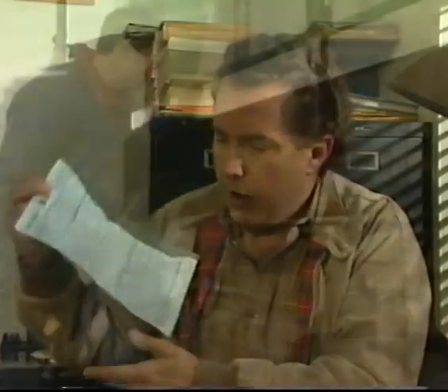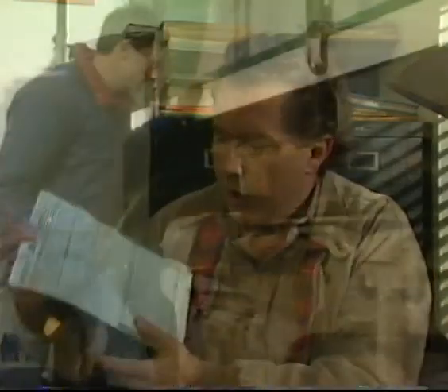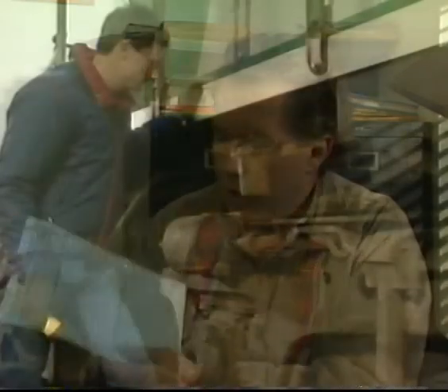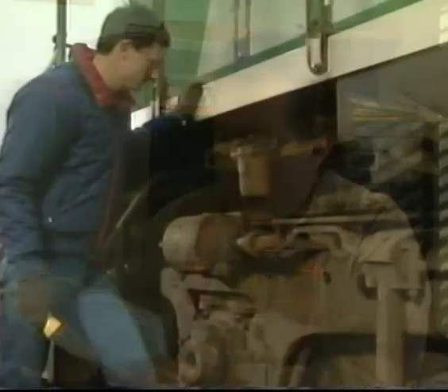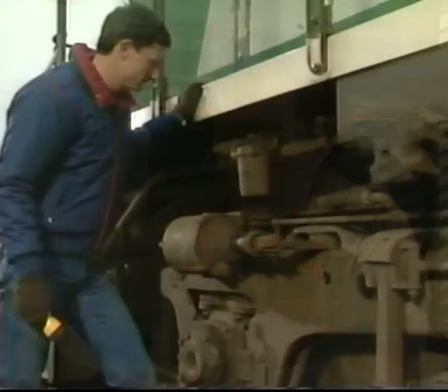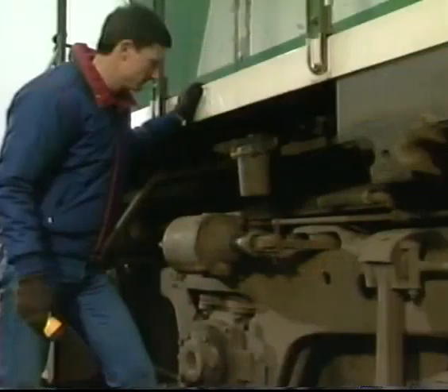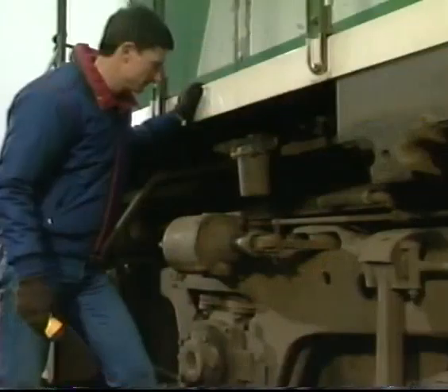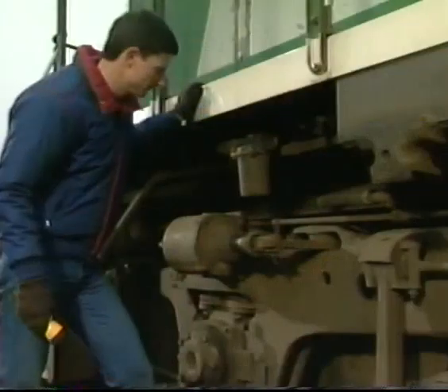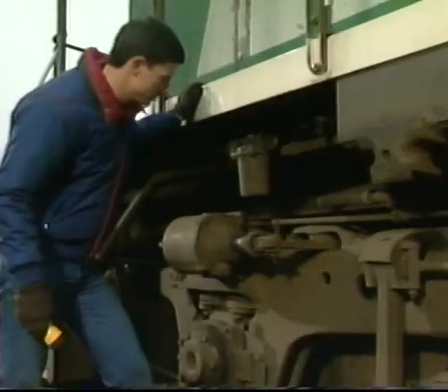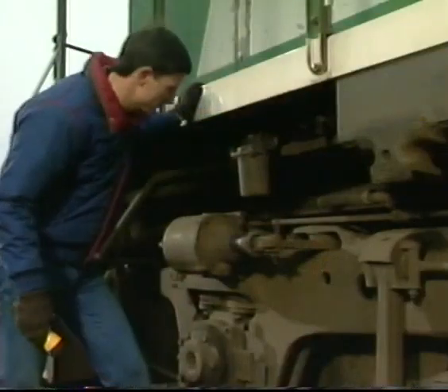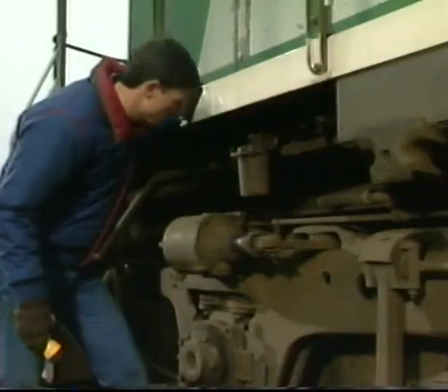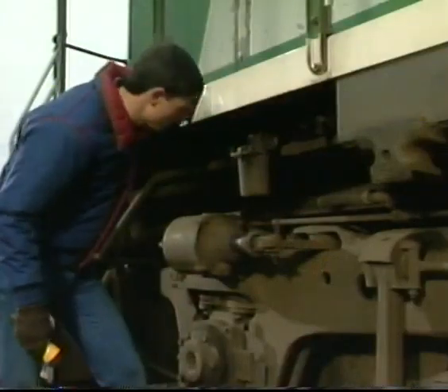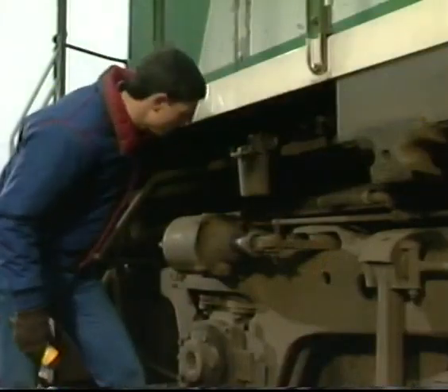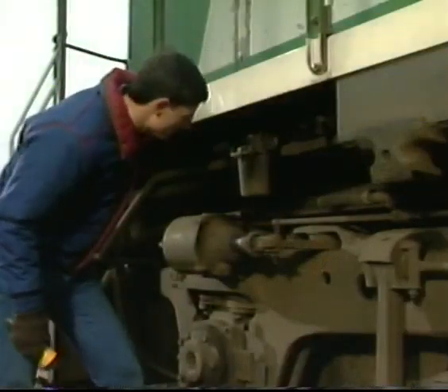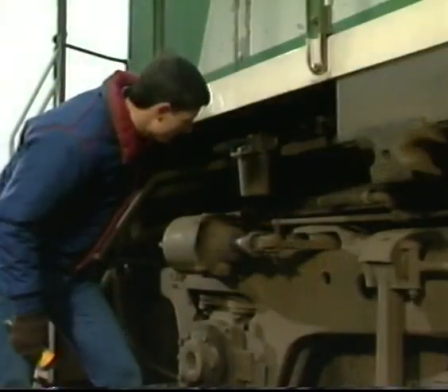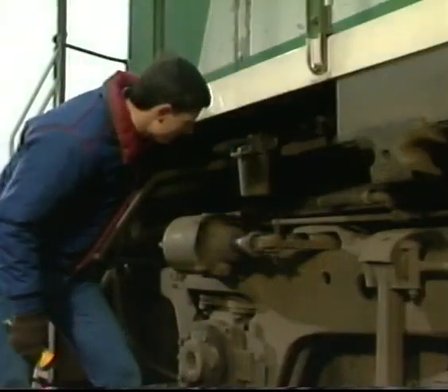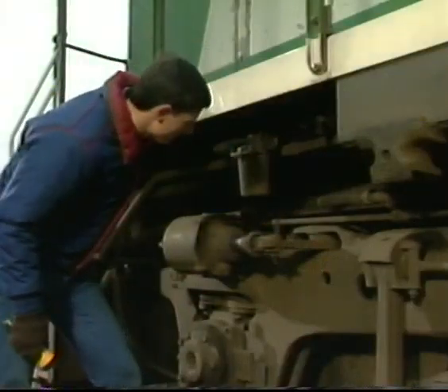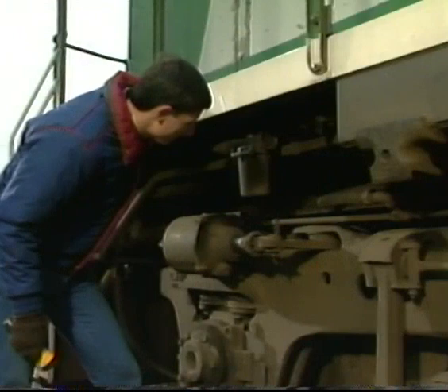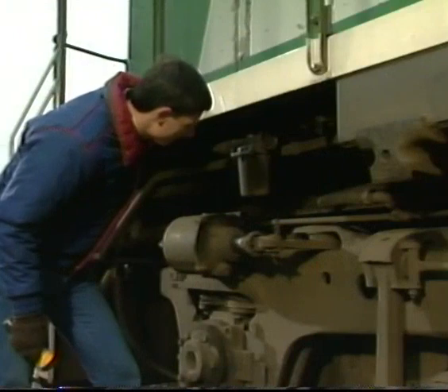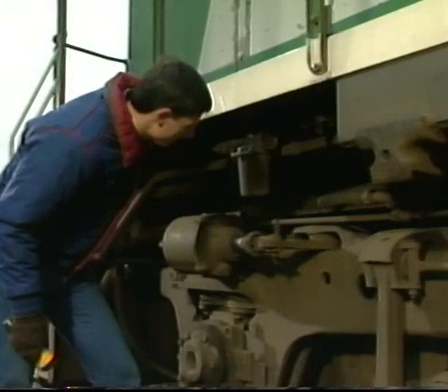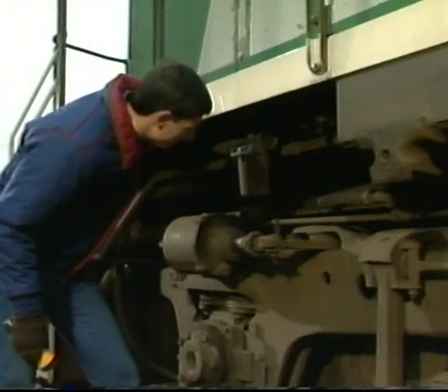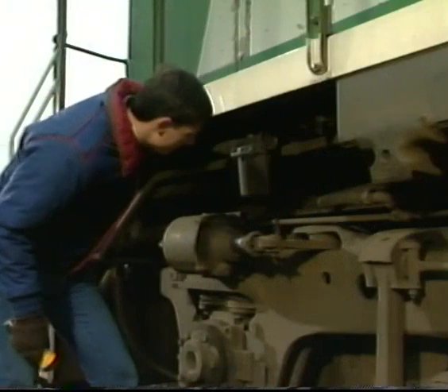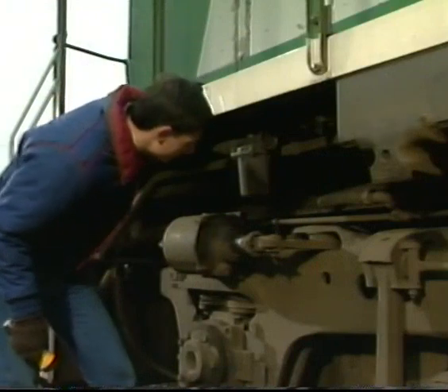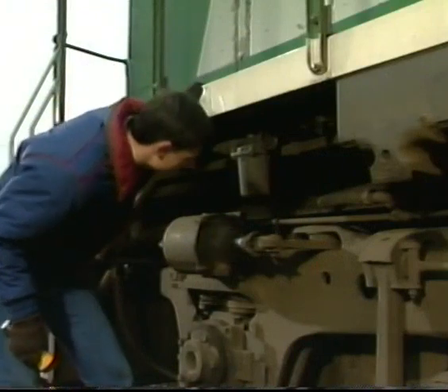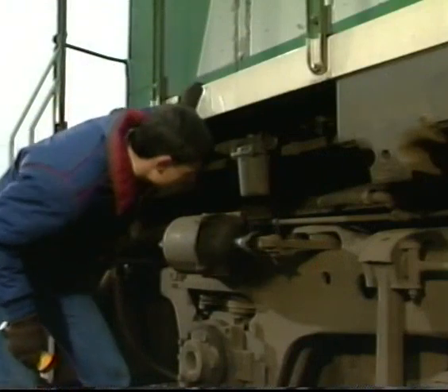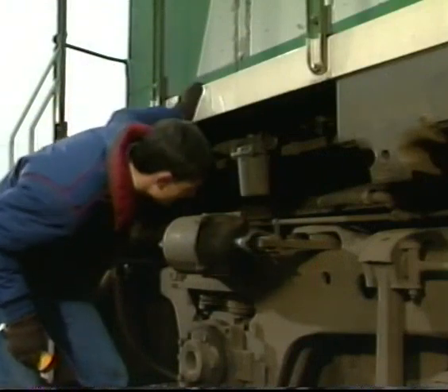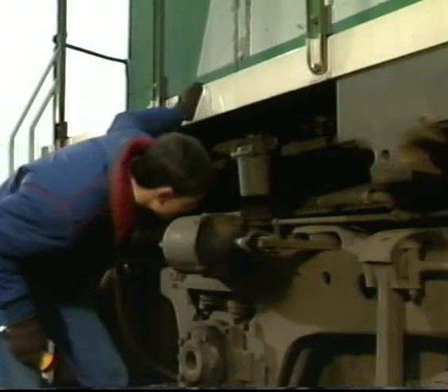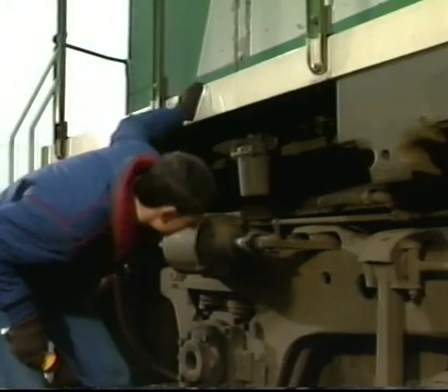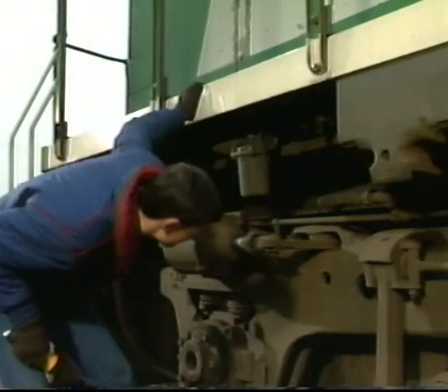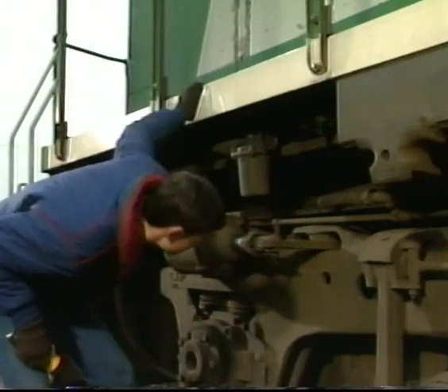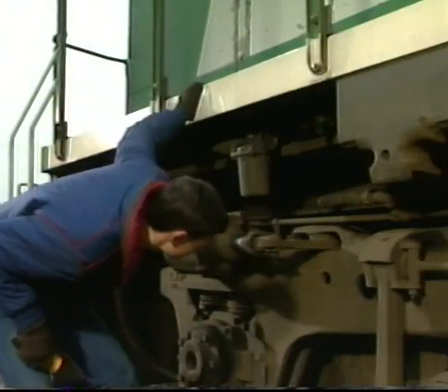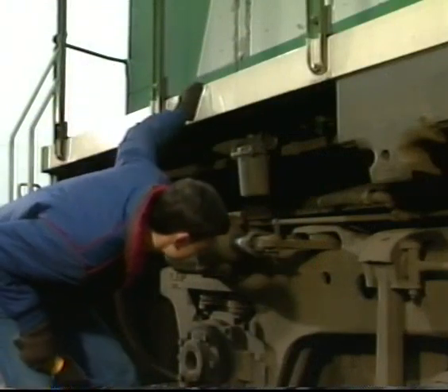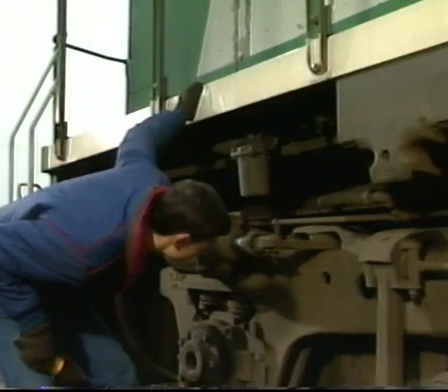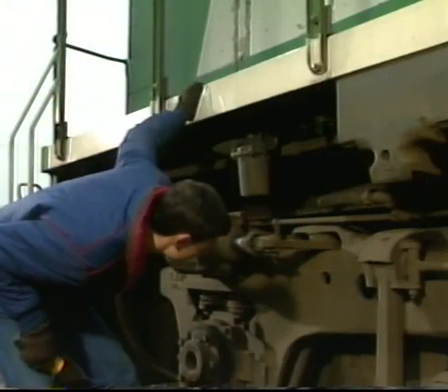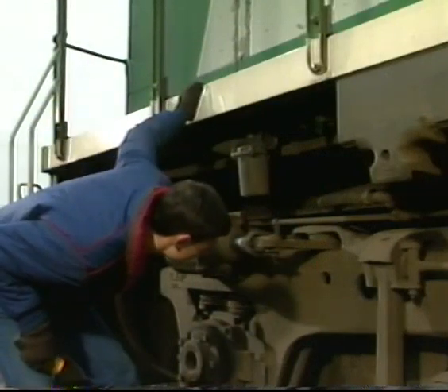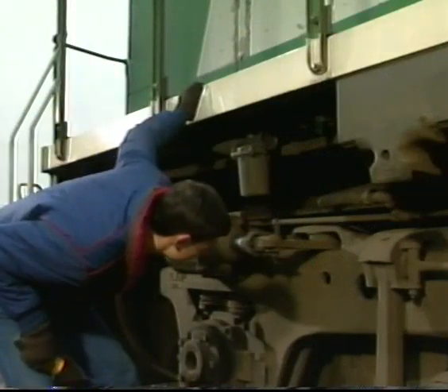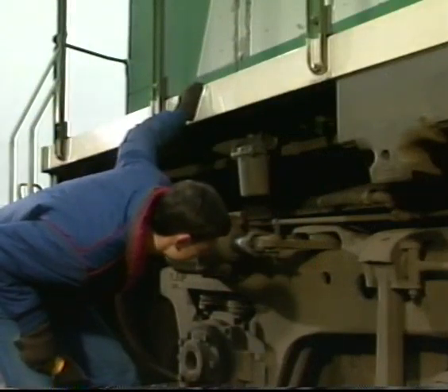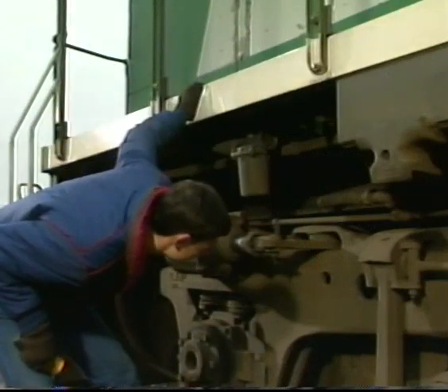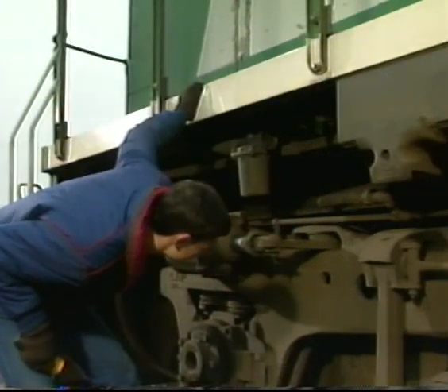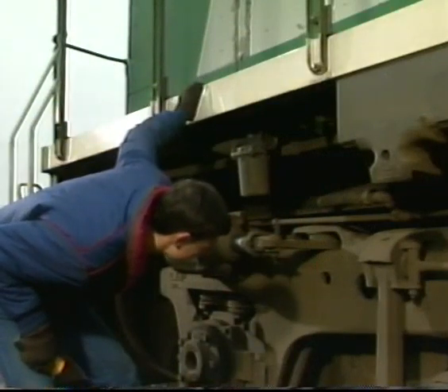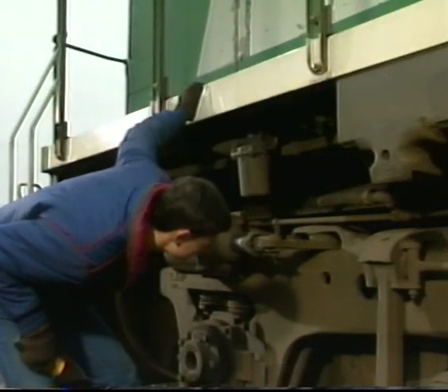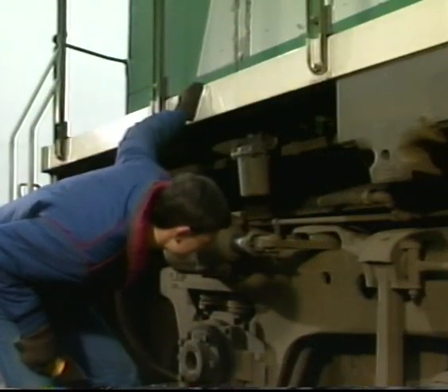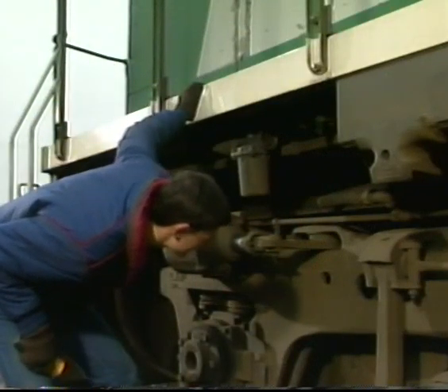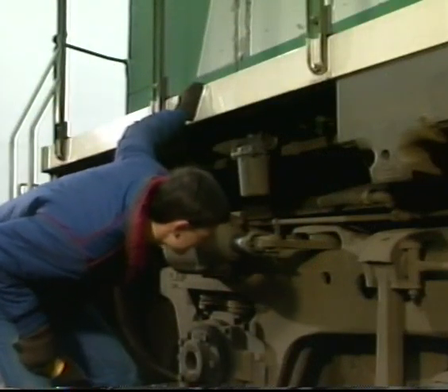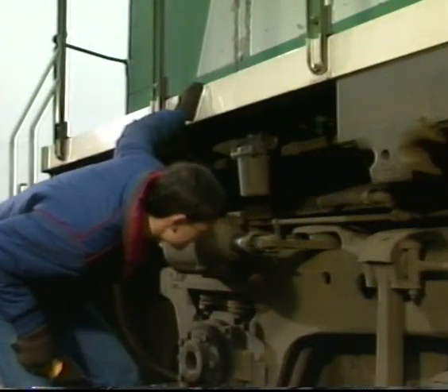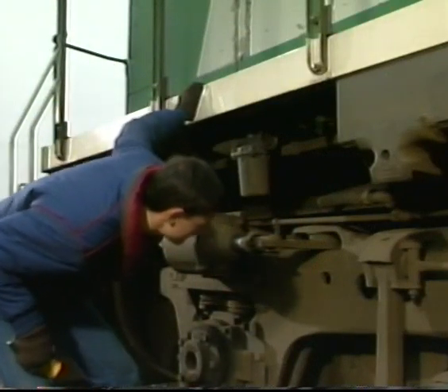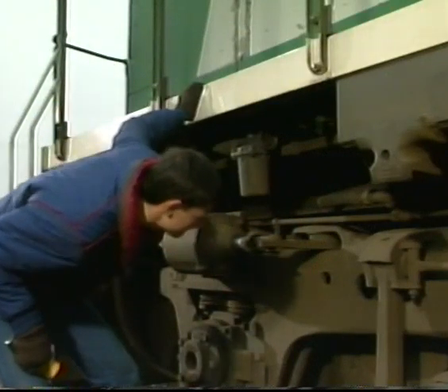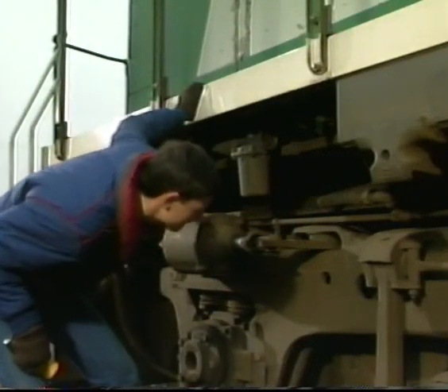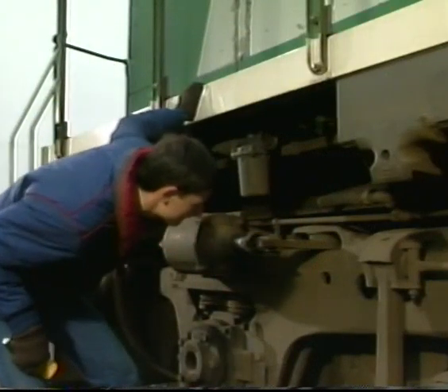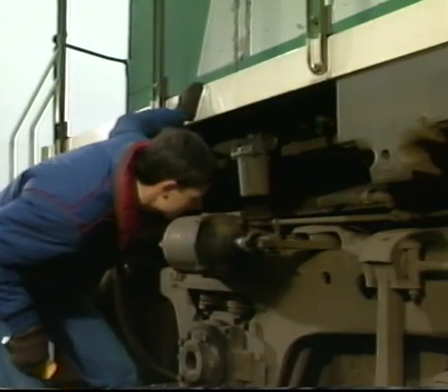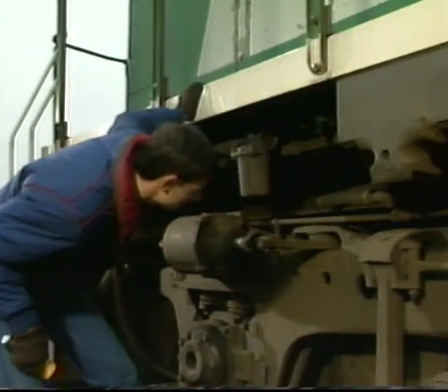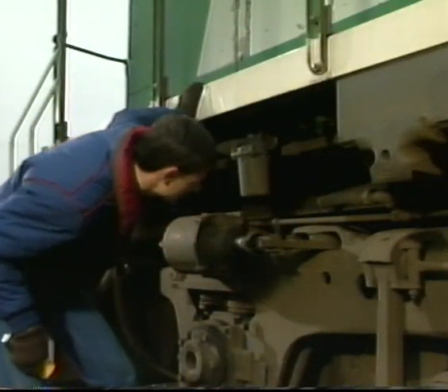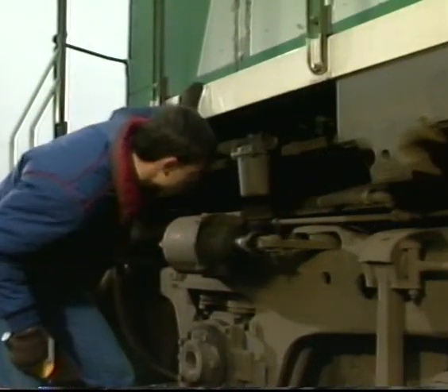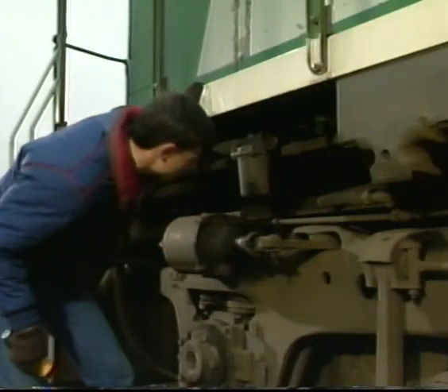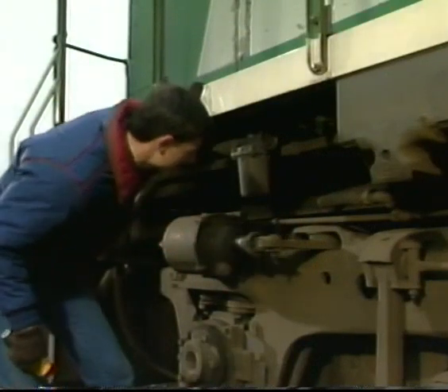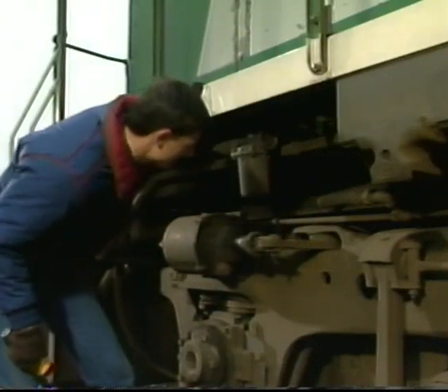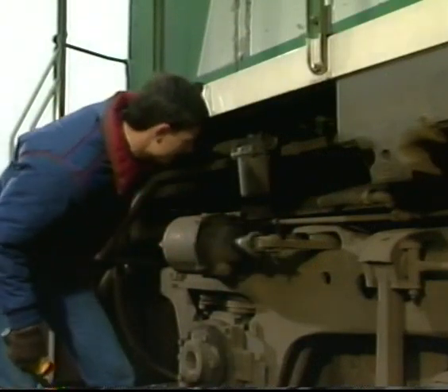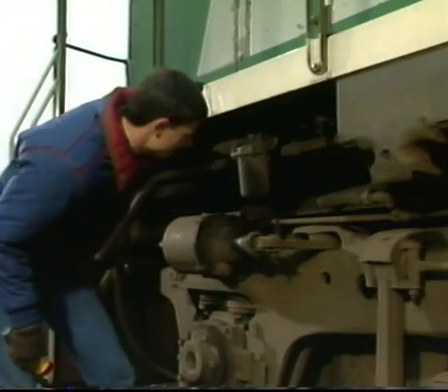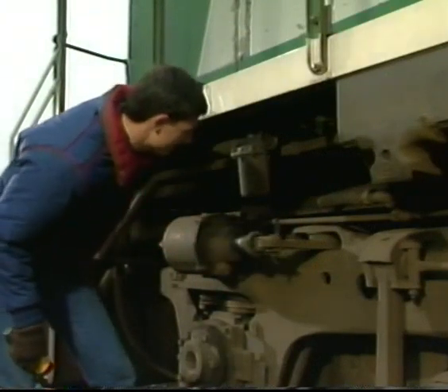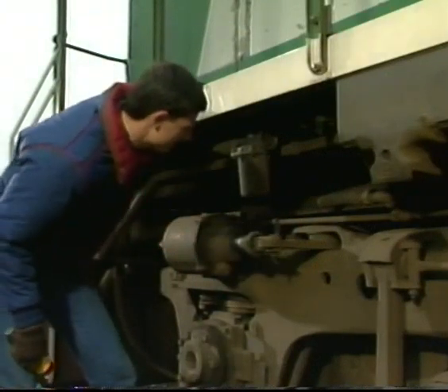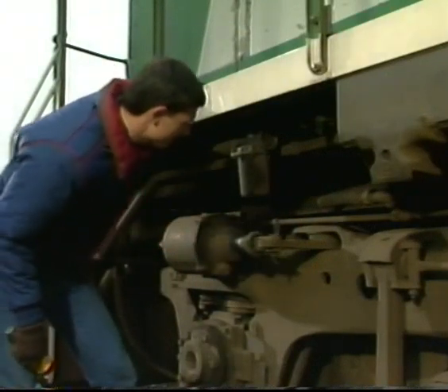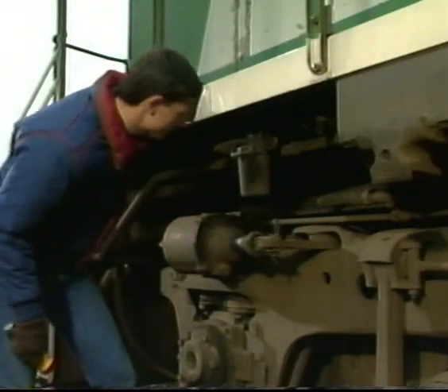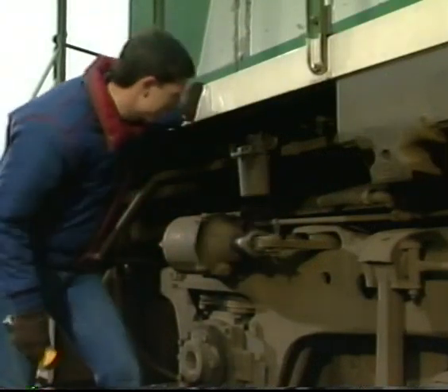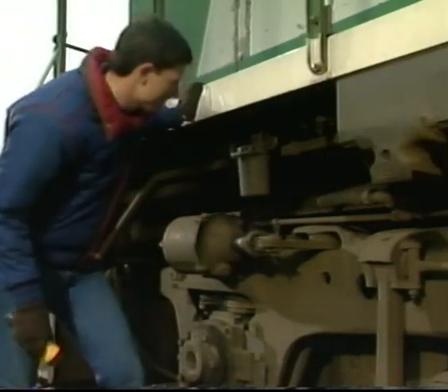When inspecting the brake rigging, make sure that the levers, rods, and pins are not cracked, broken, or dragging.